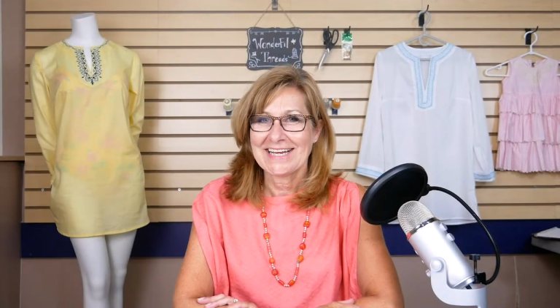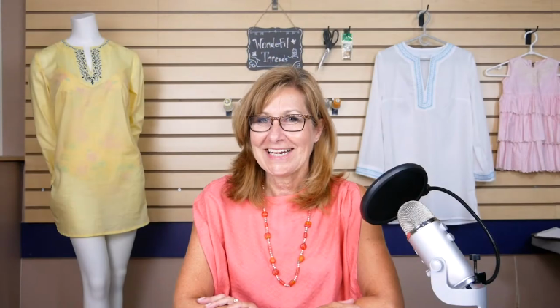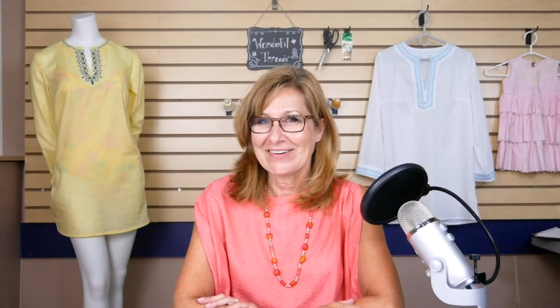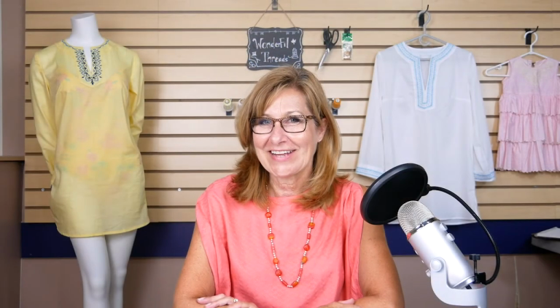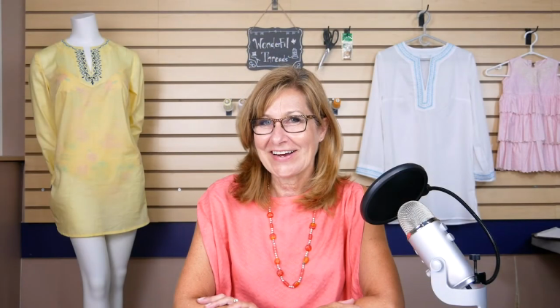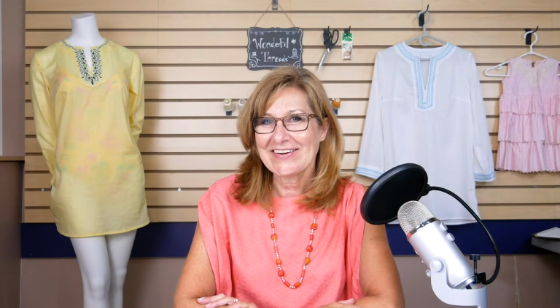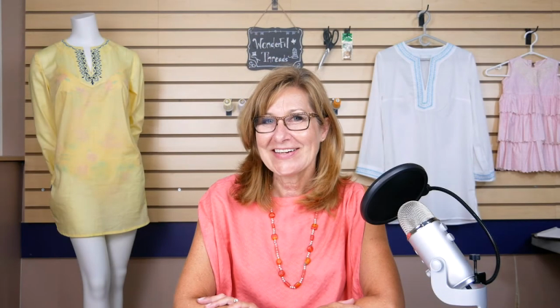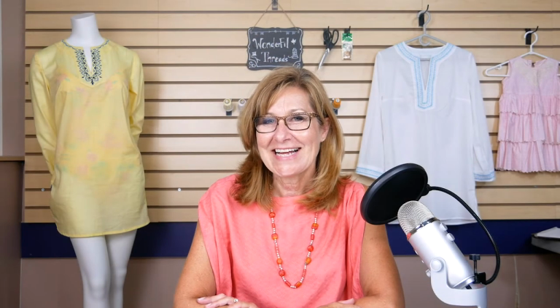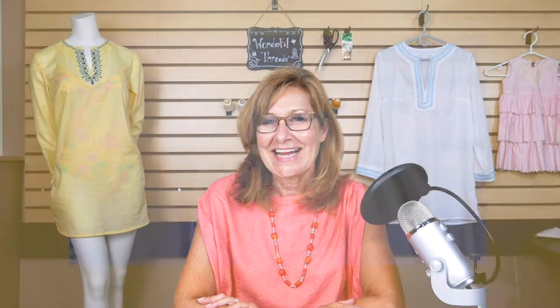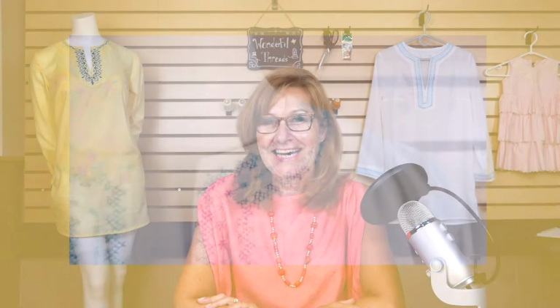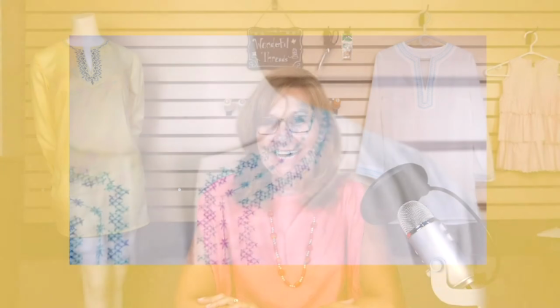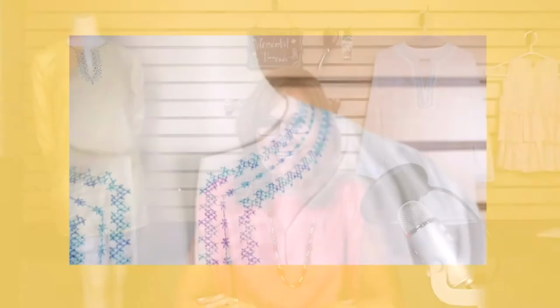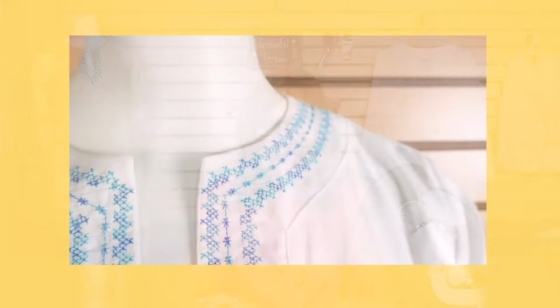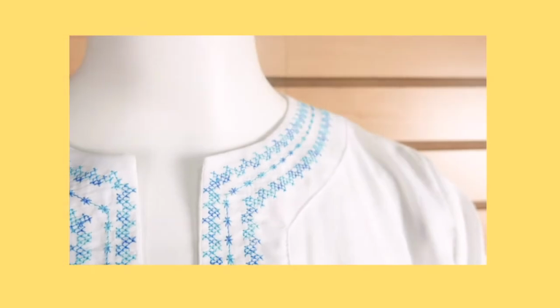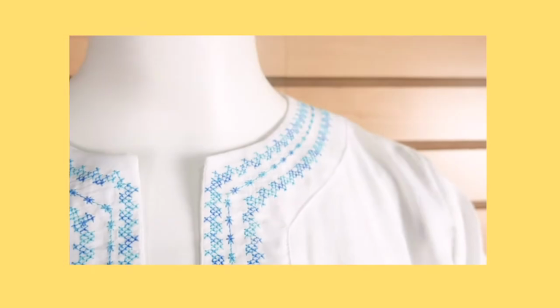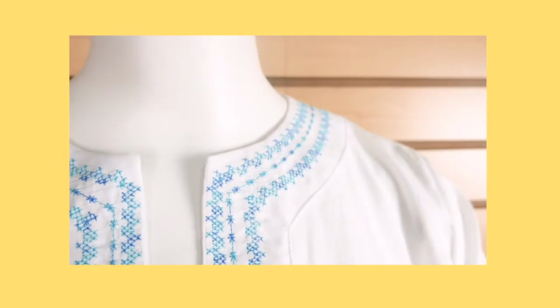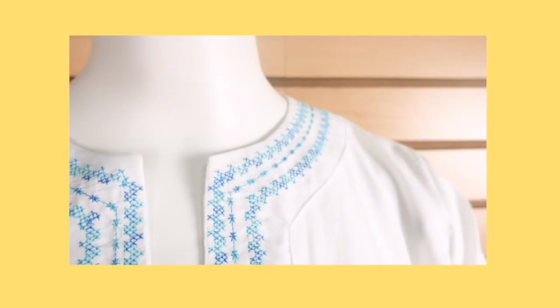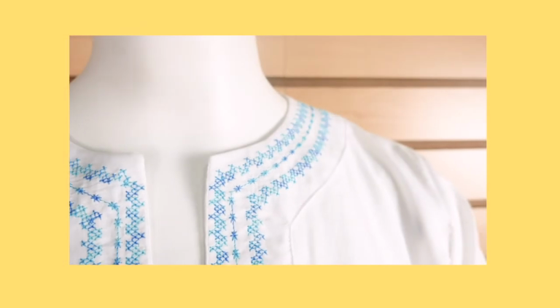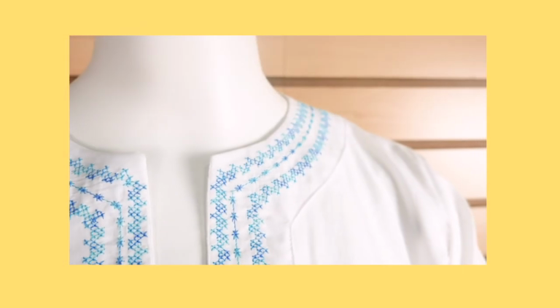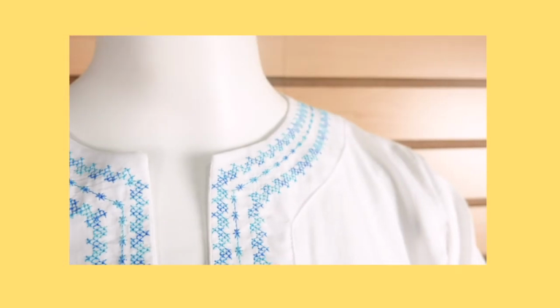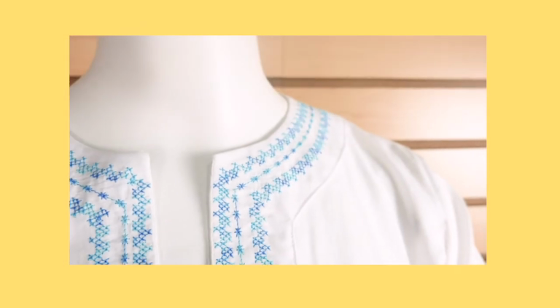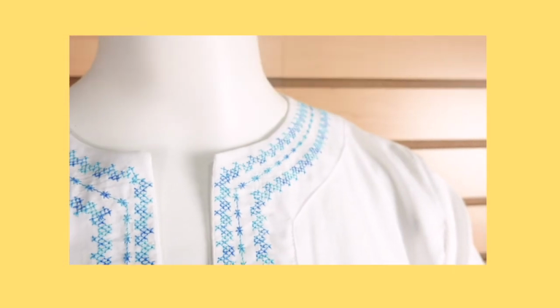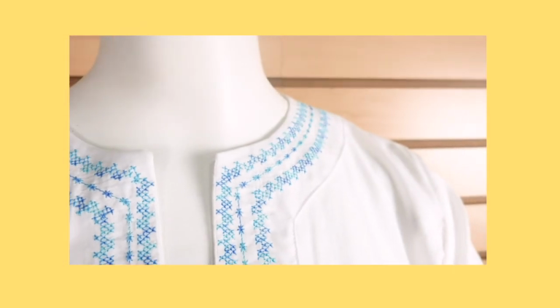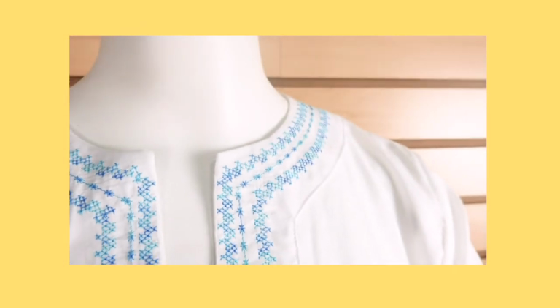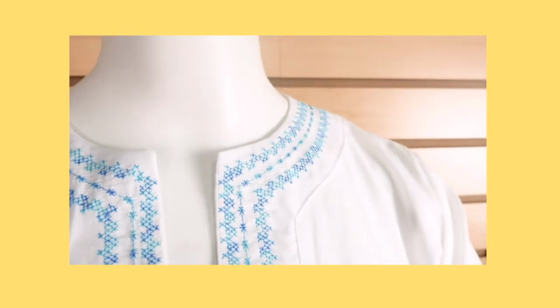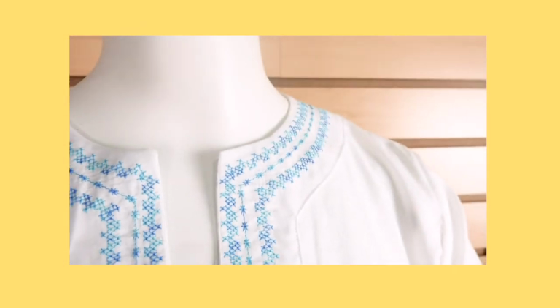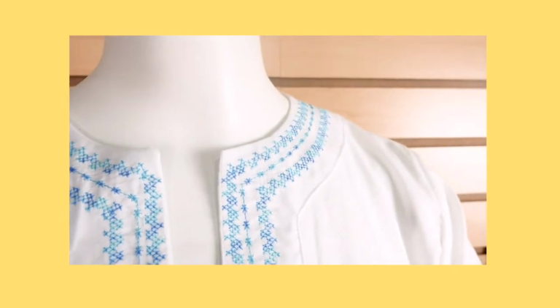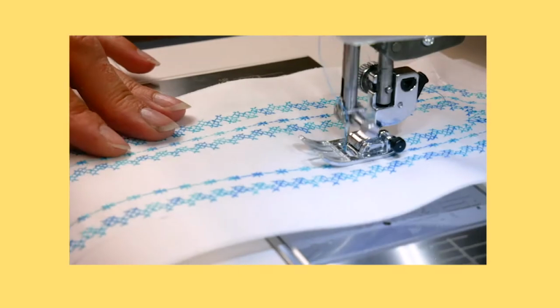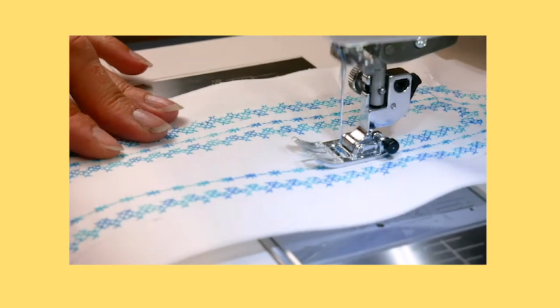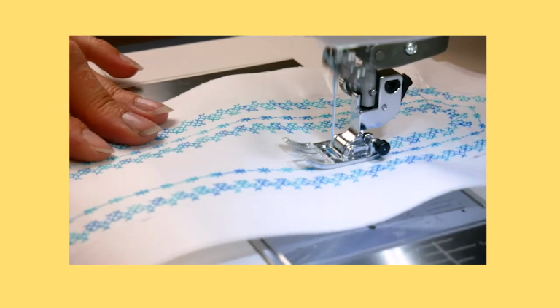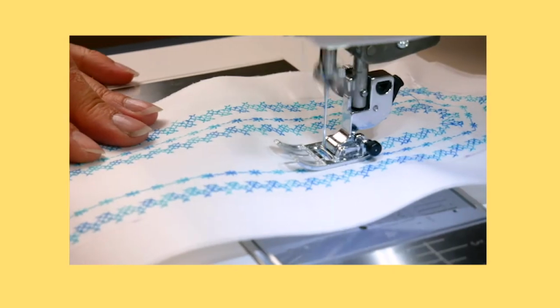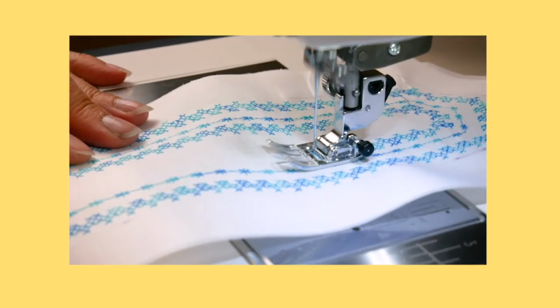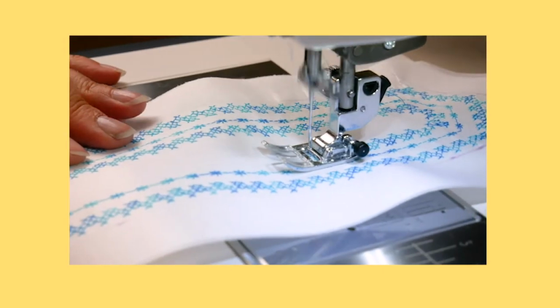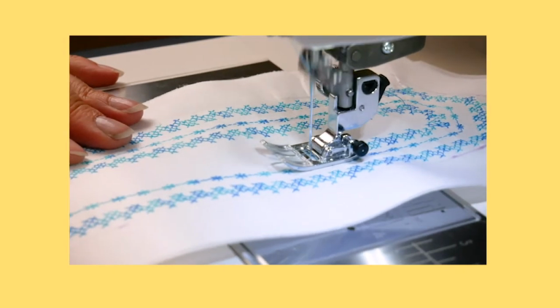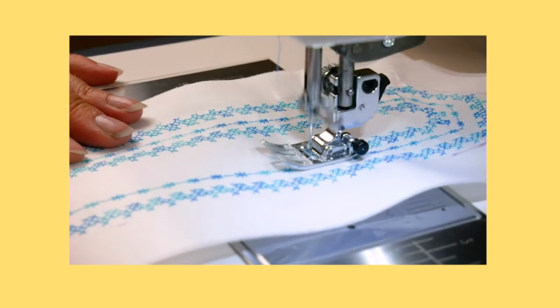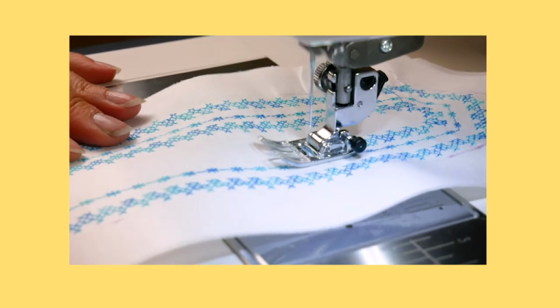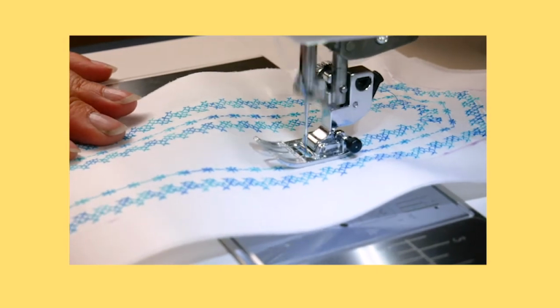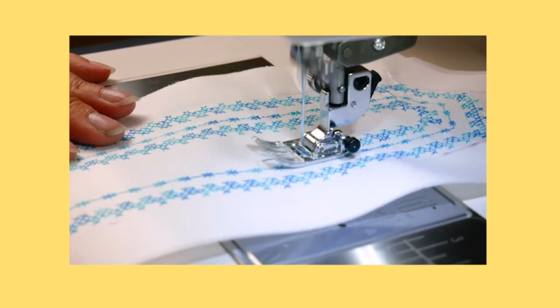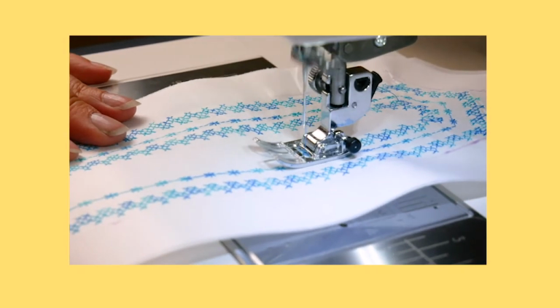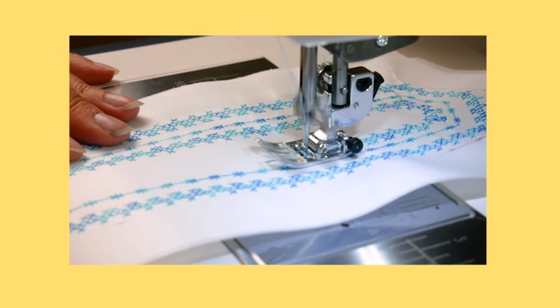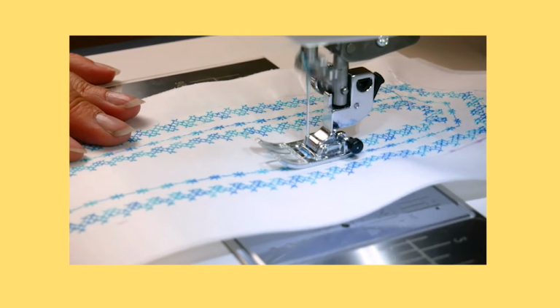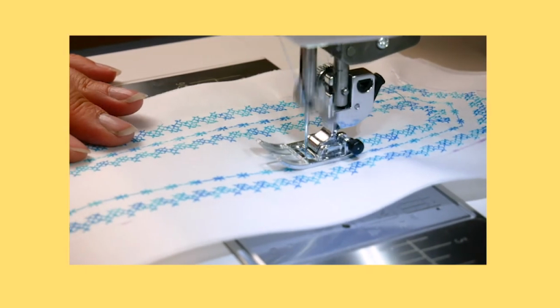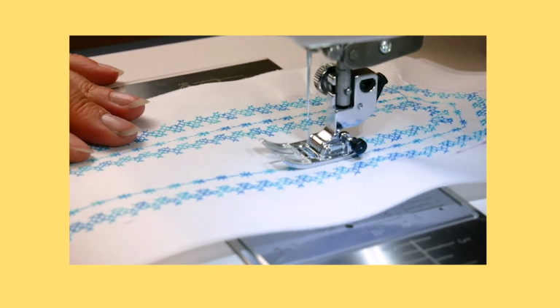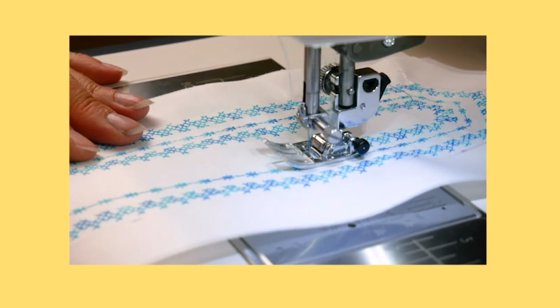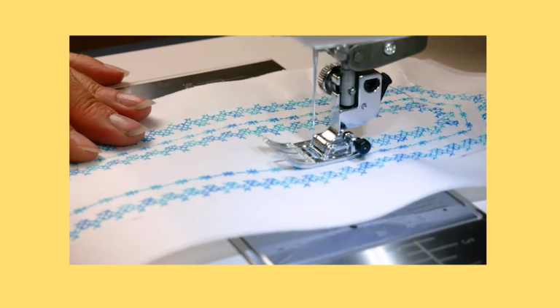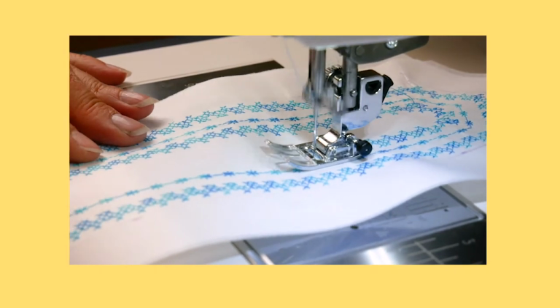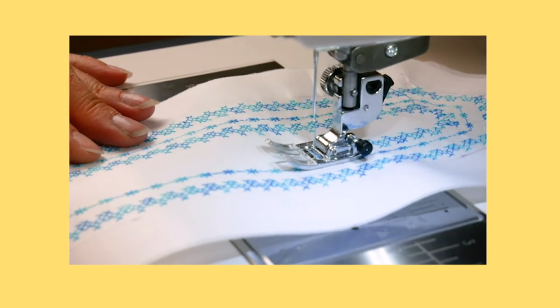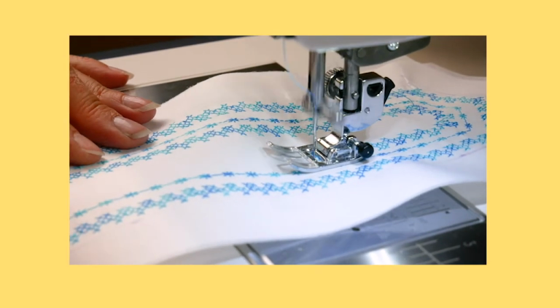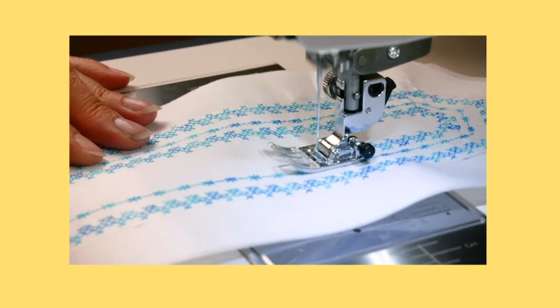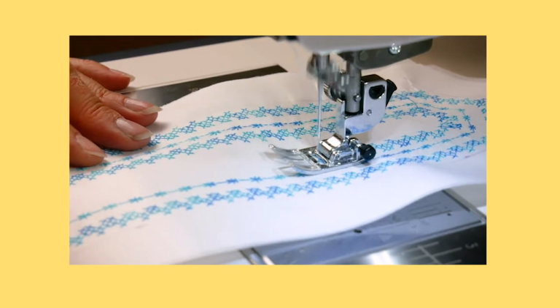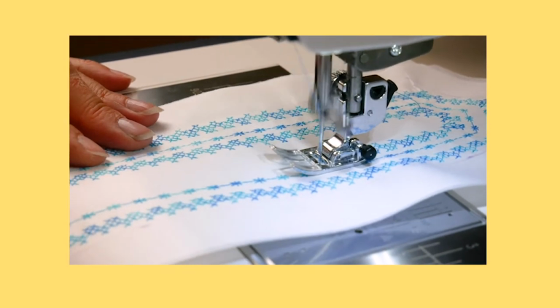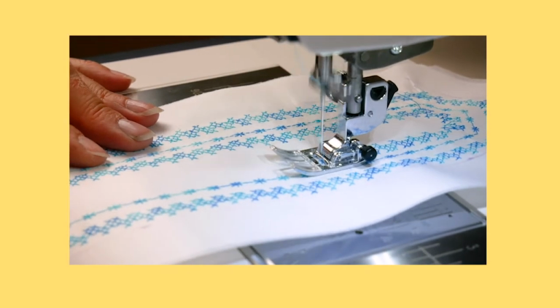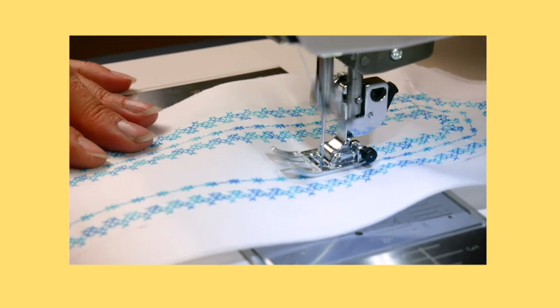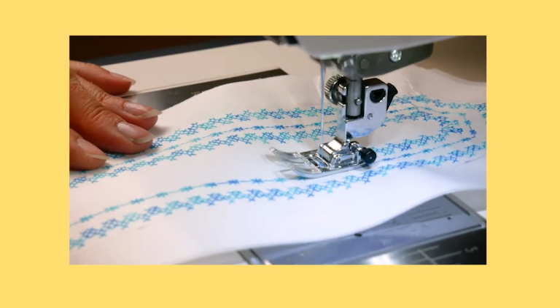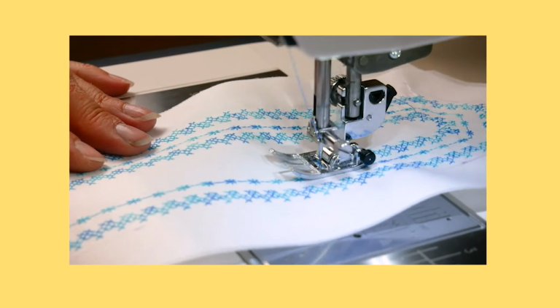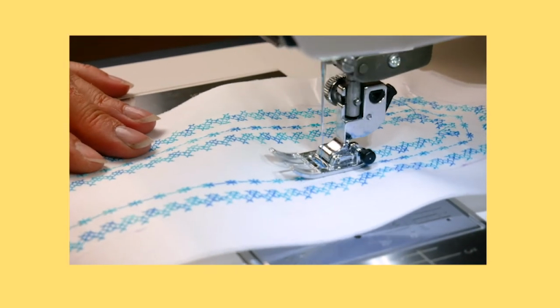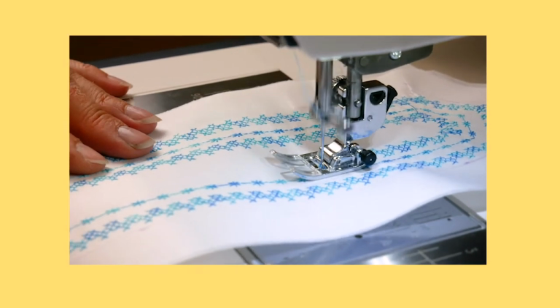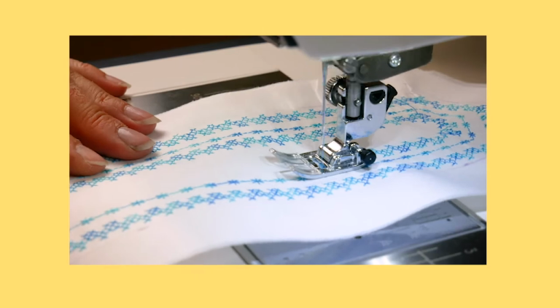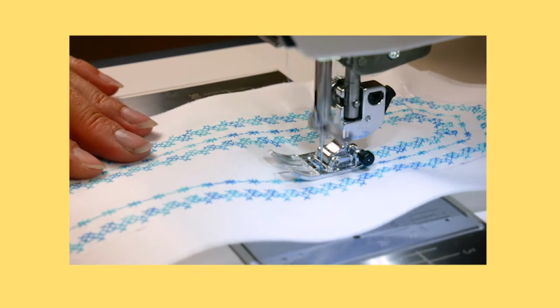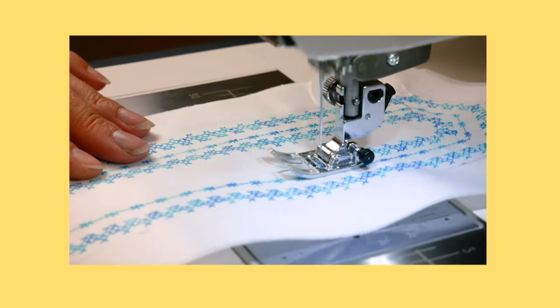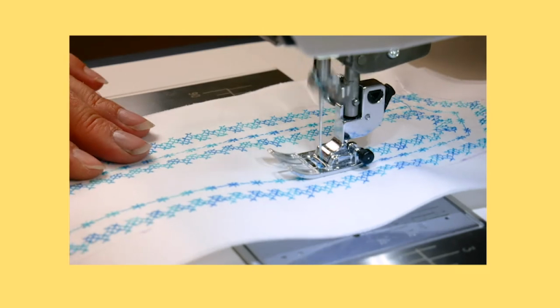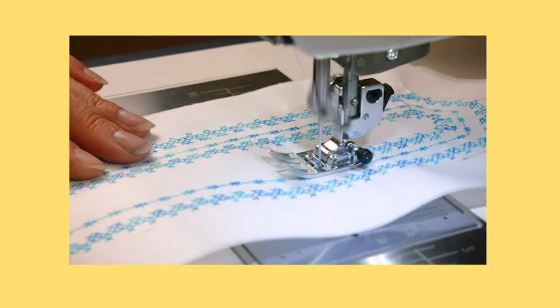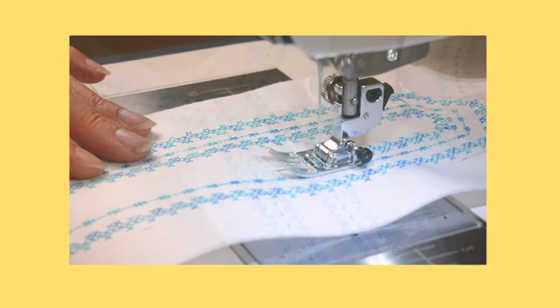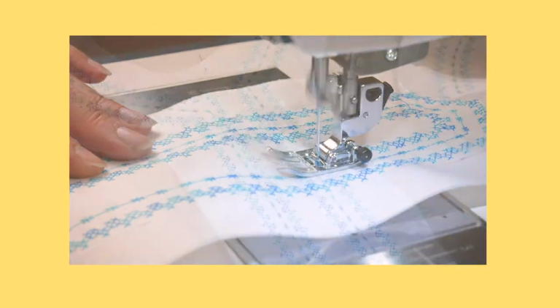Hello there! Last week we showed you how to make a tunic using the decorative stitches on your domestic machine to use as a beach cover-up.